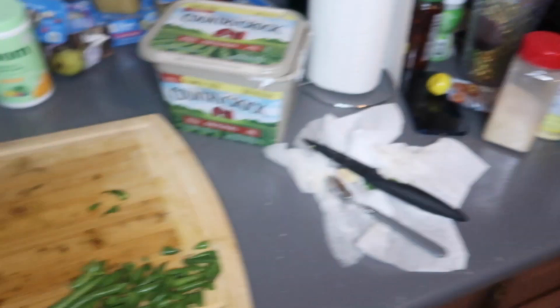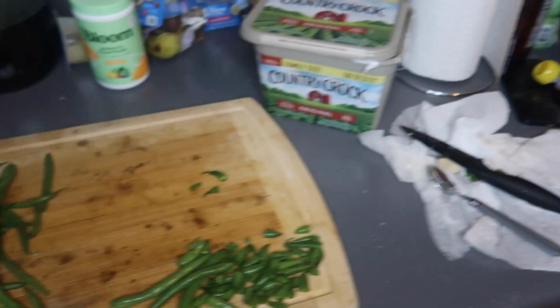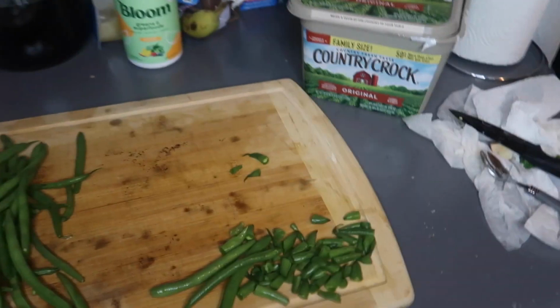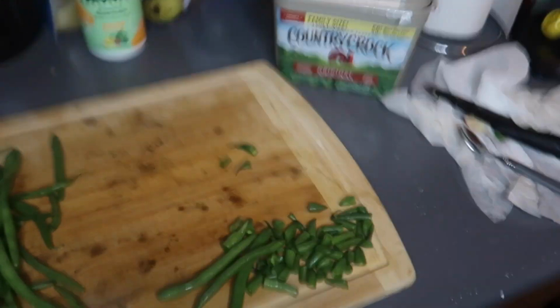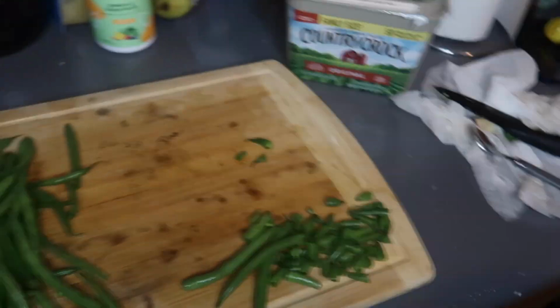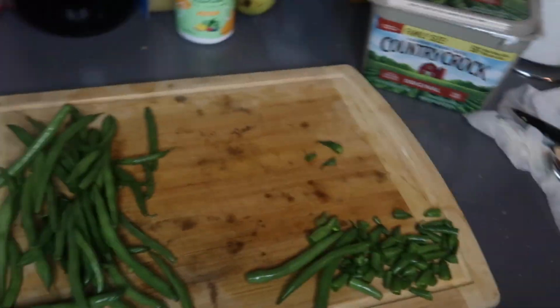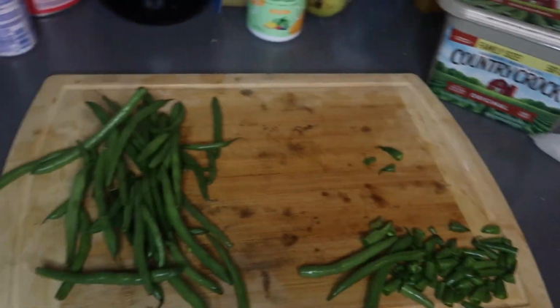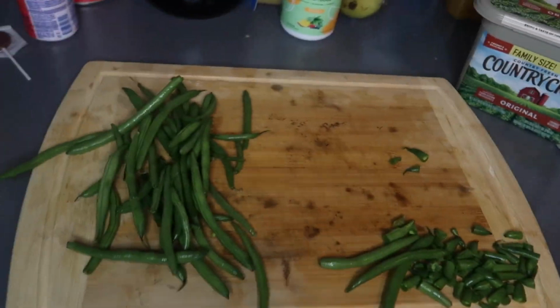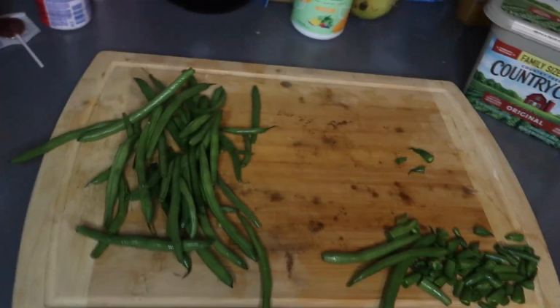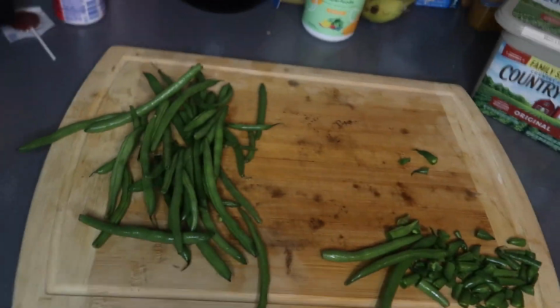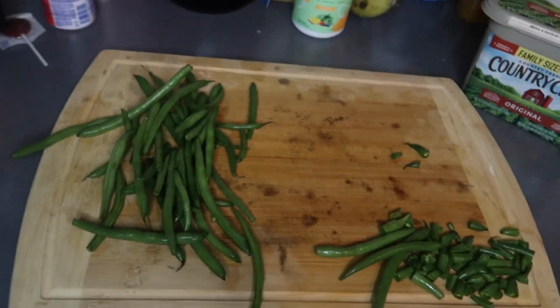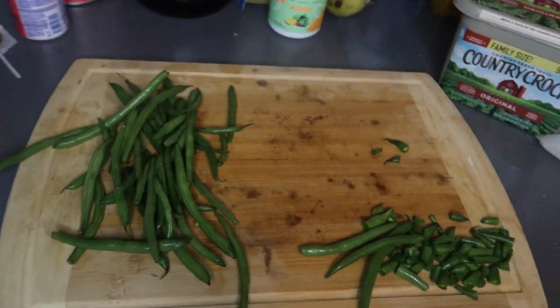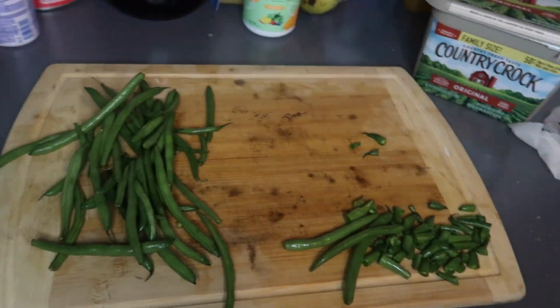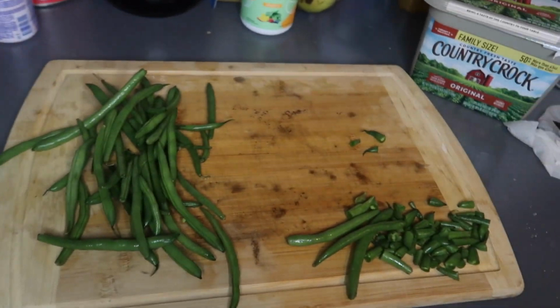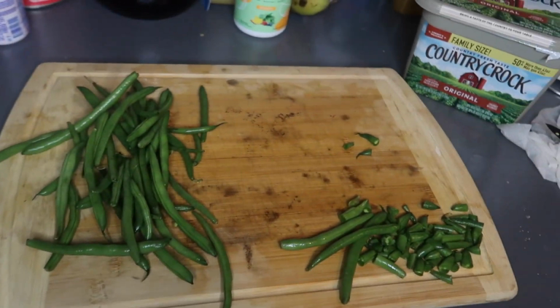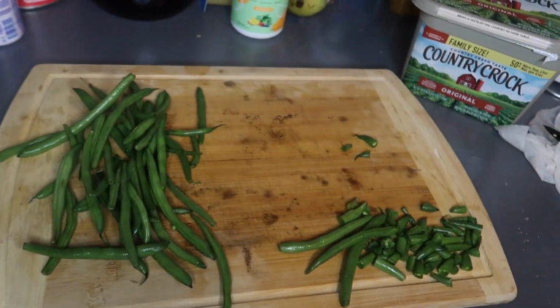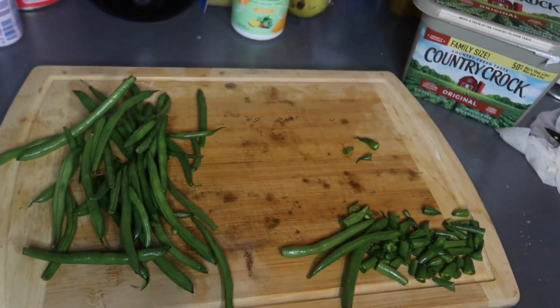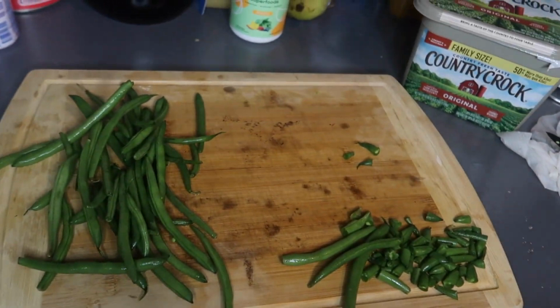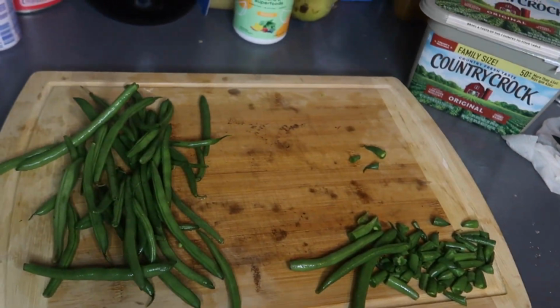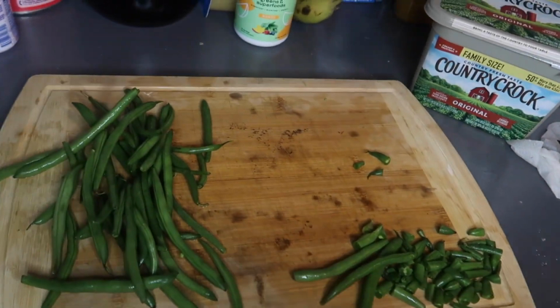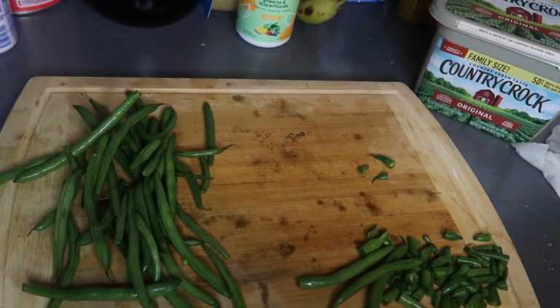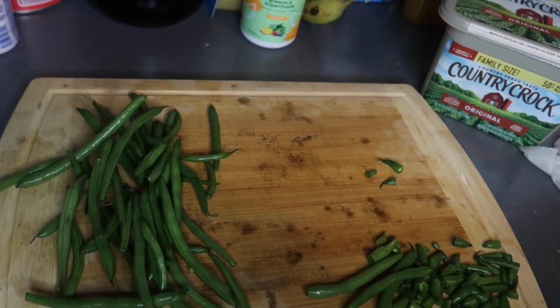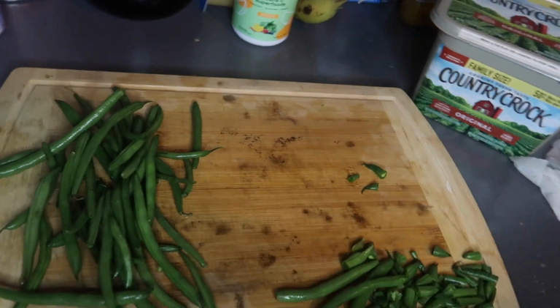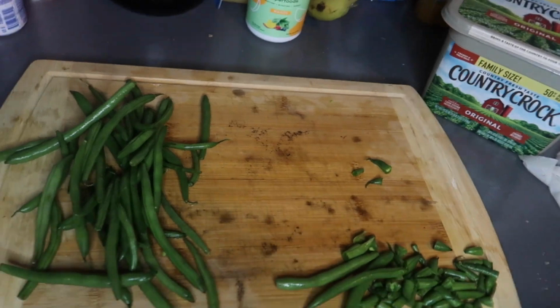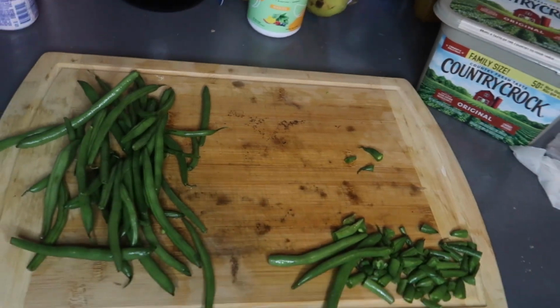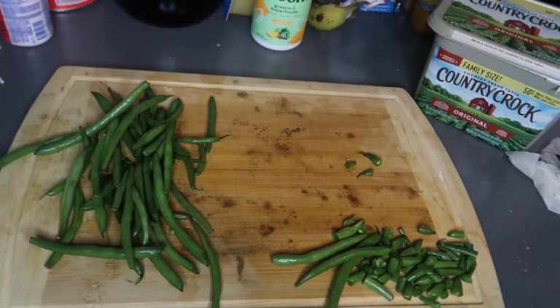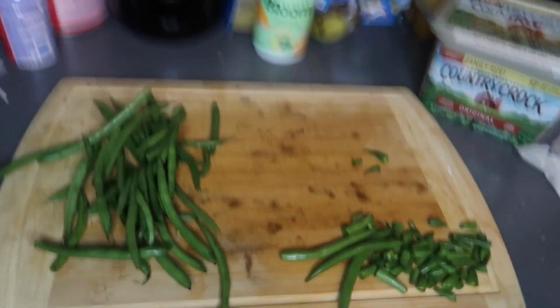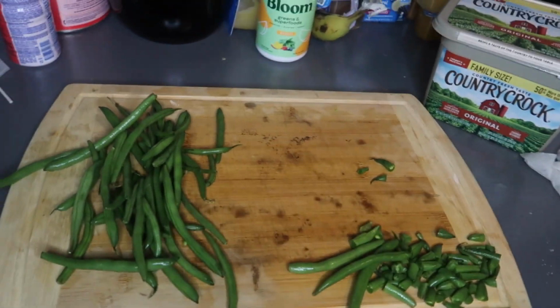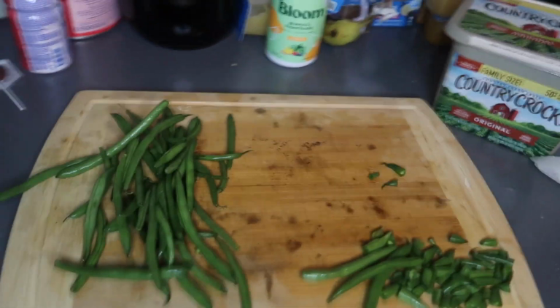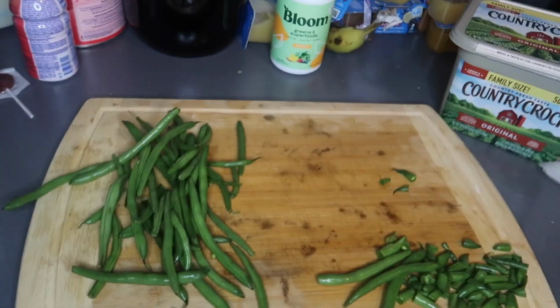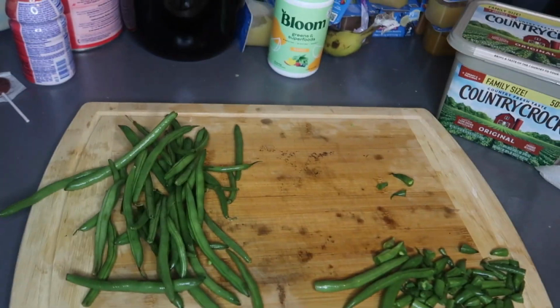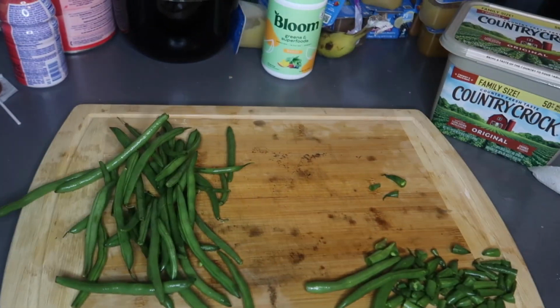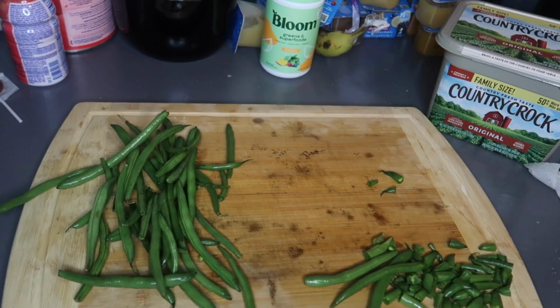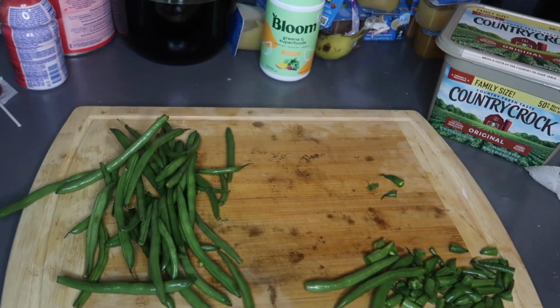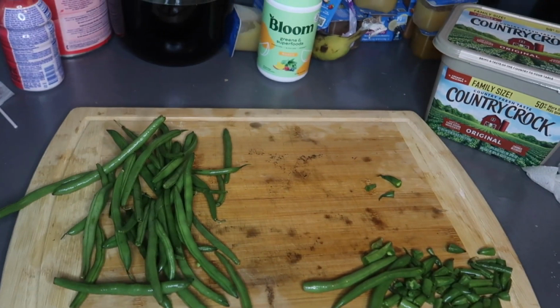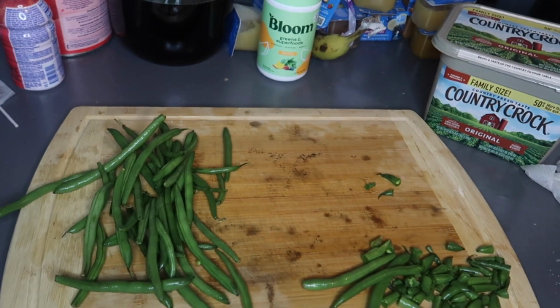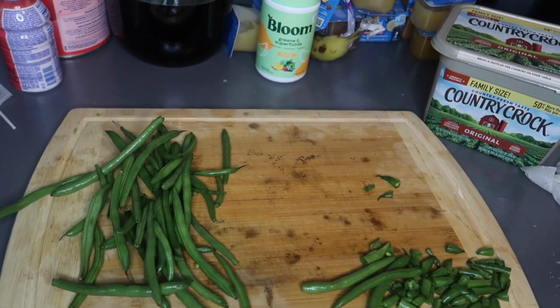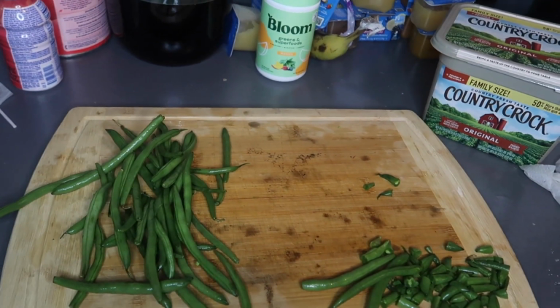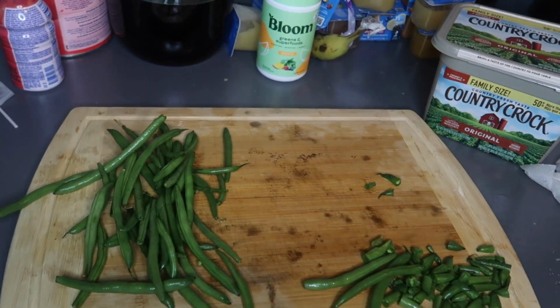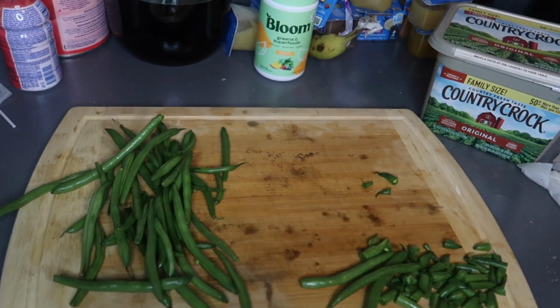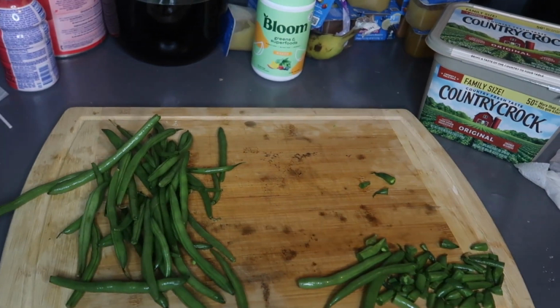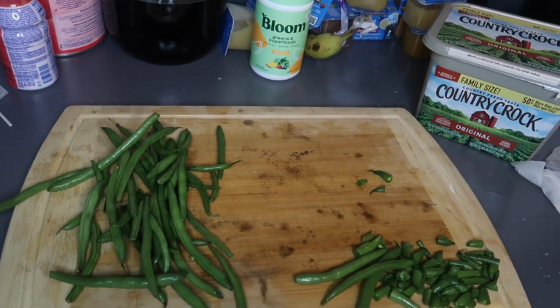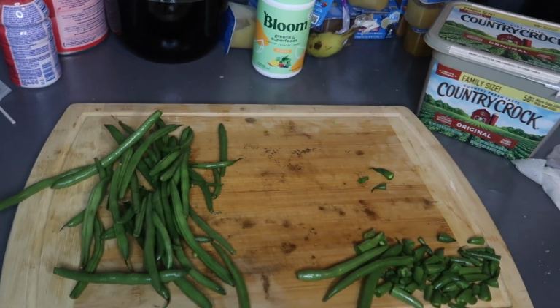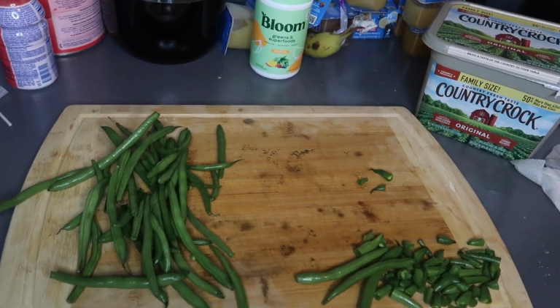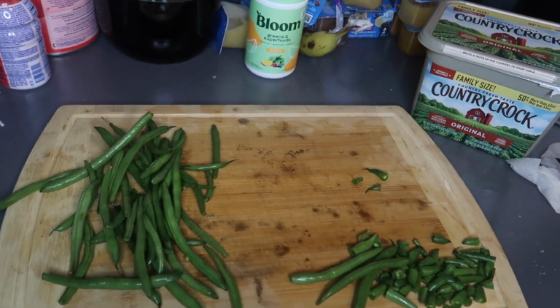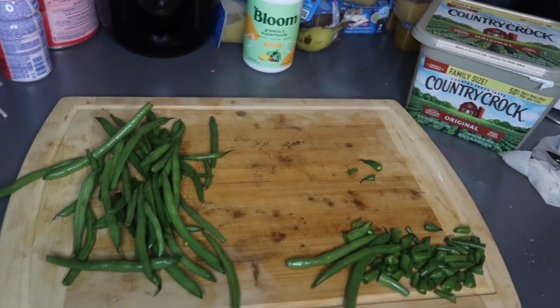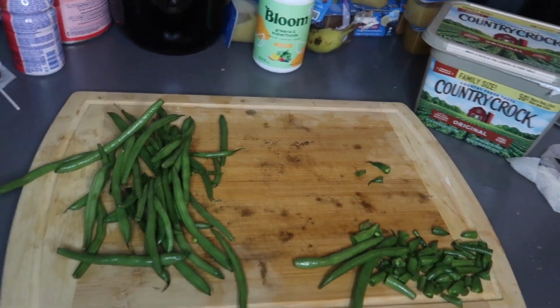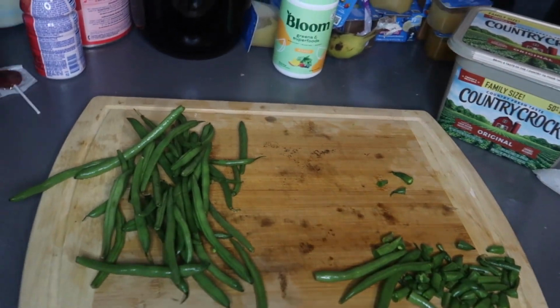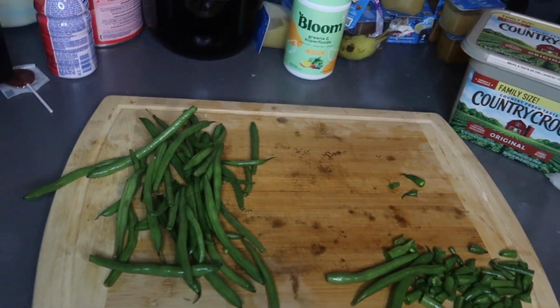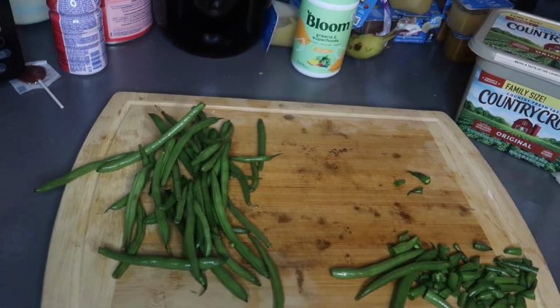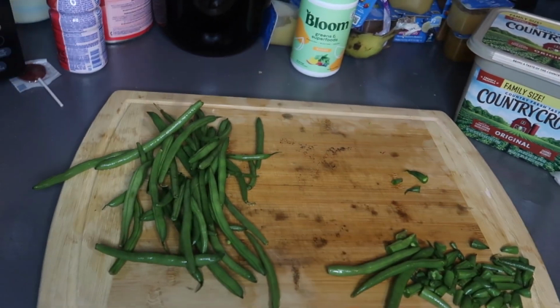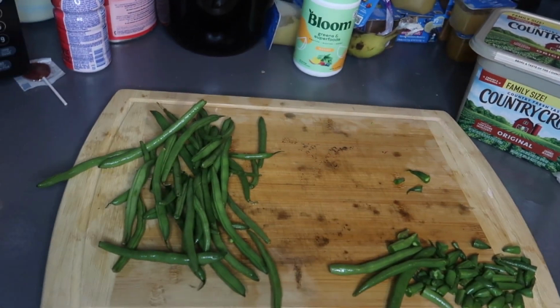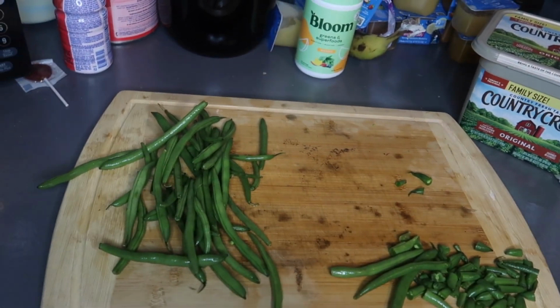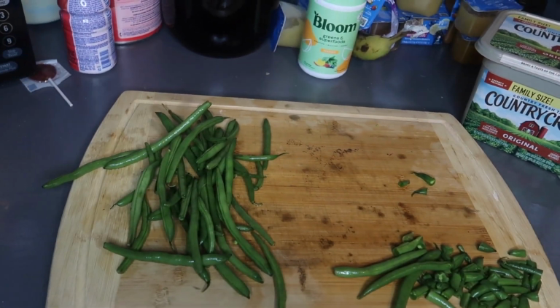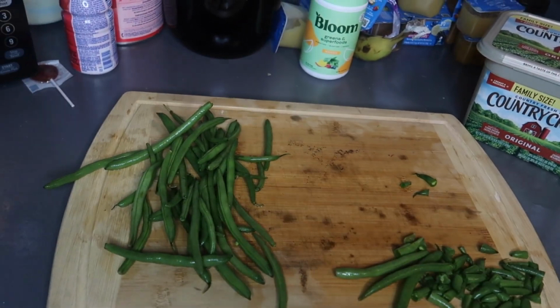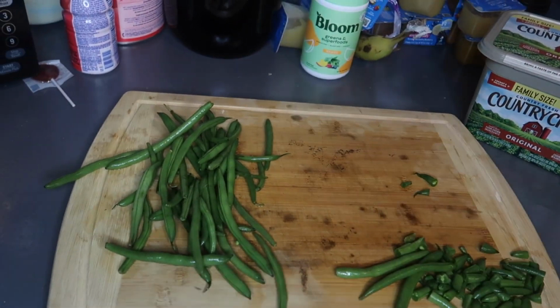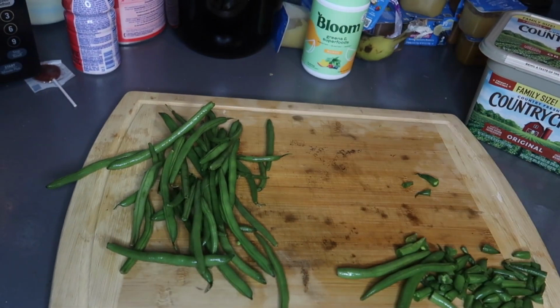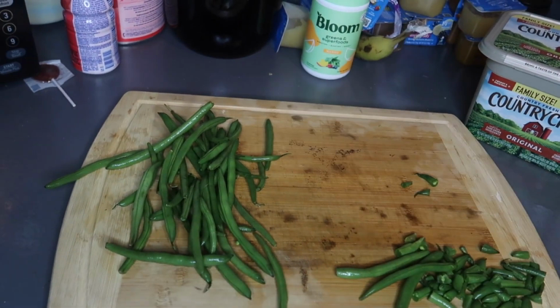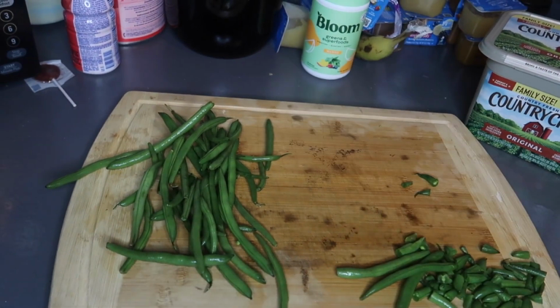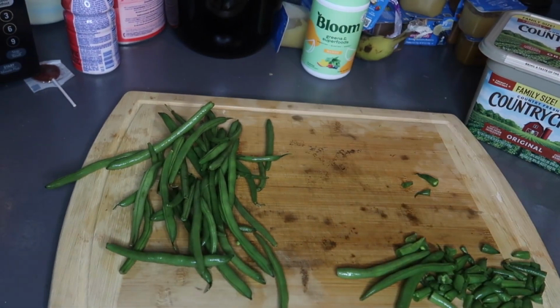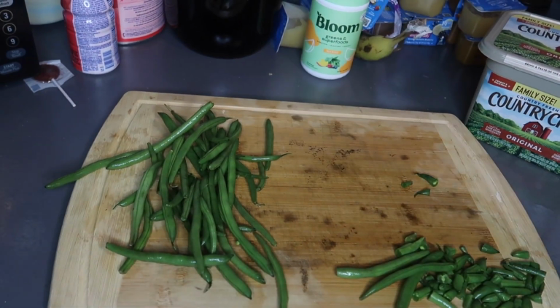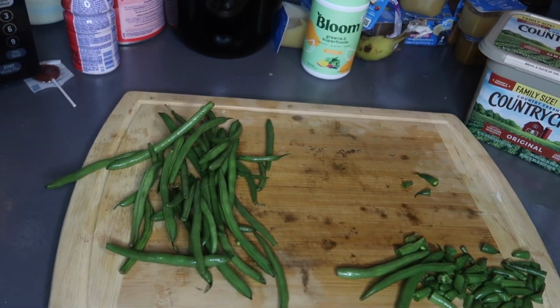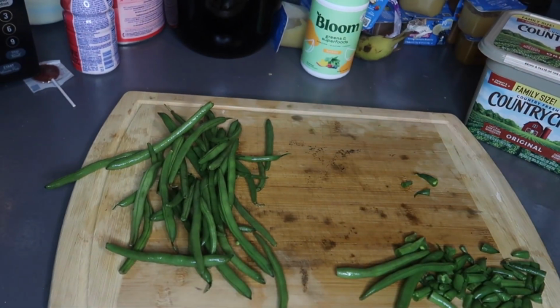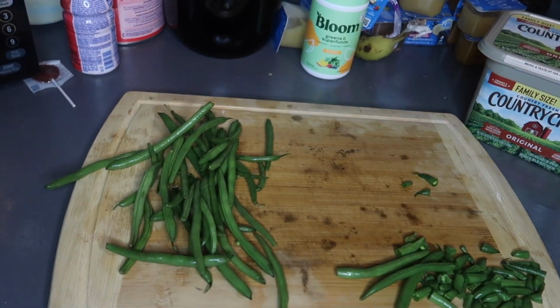I'm going to cover this up for now, then go check on the chicken to see if it's ready to cook.